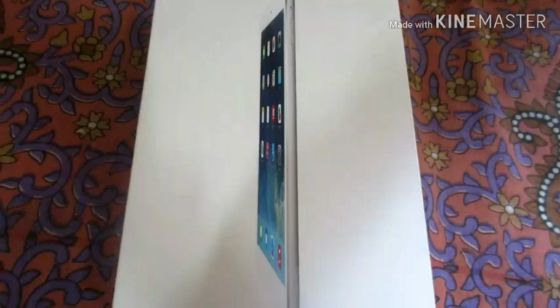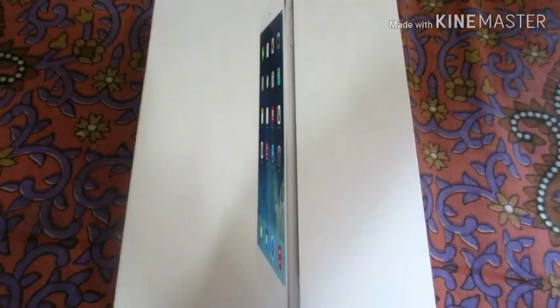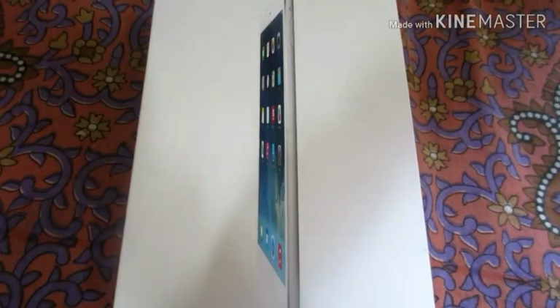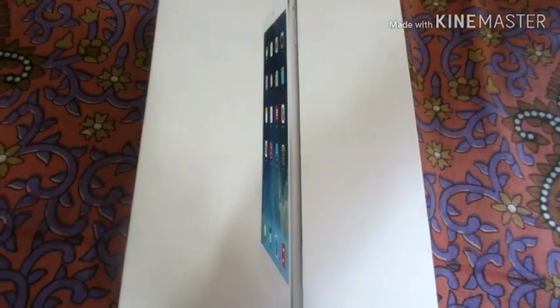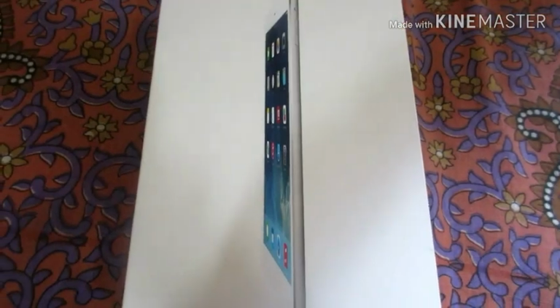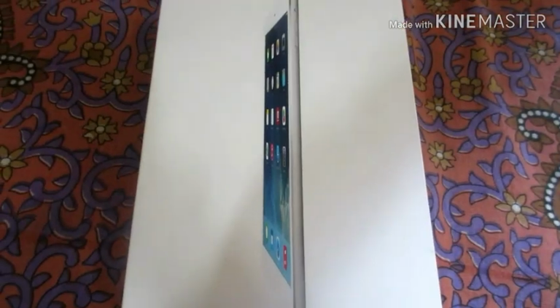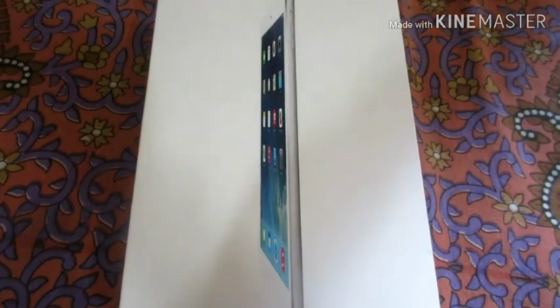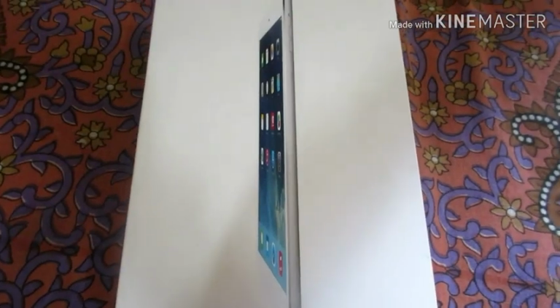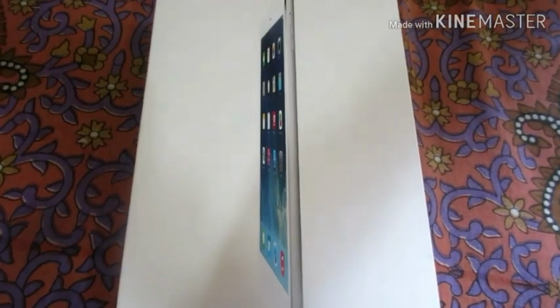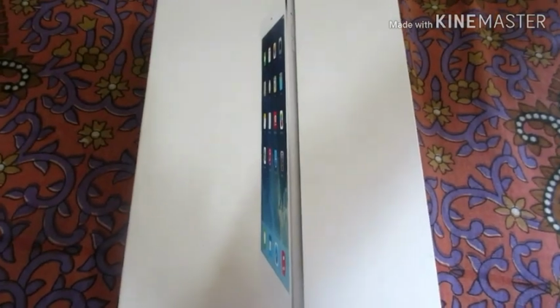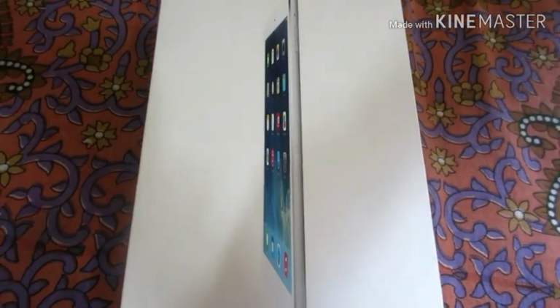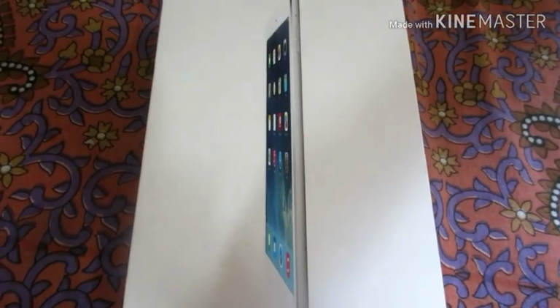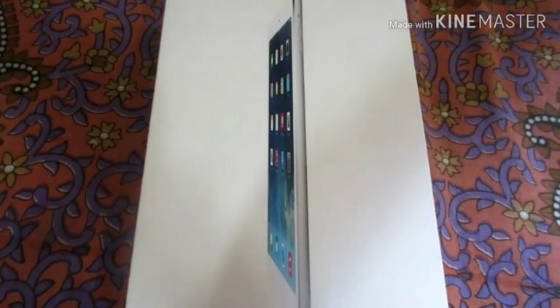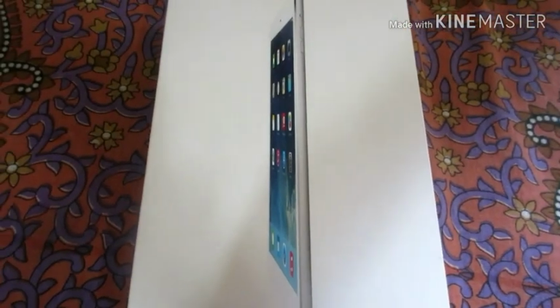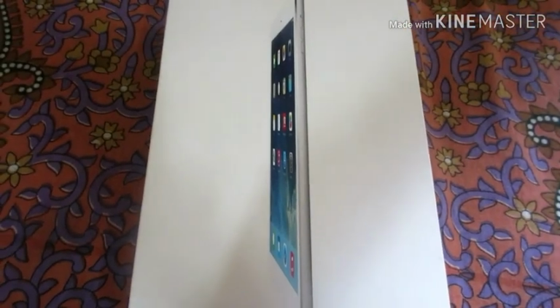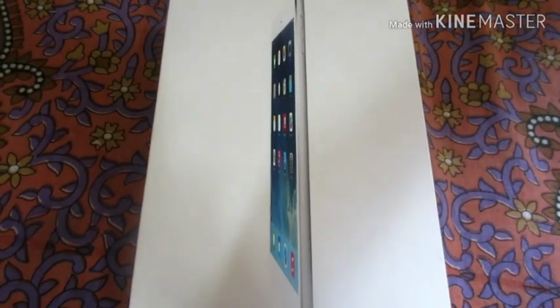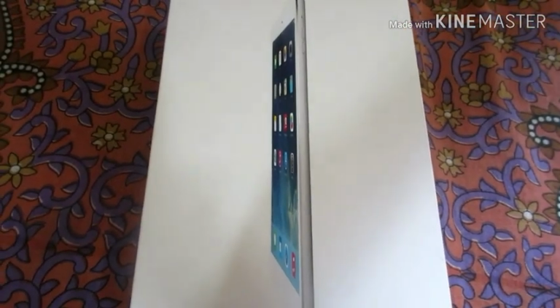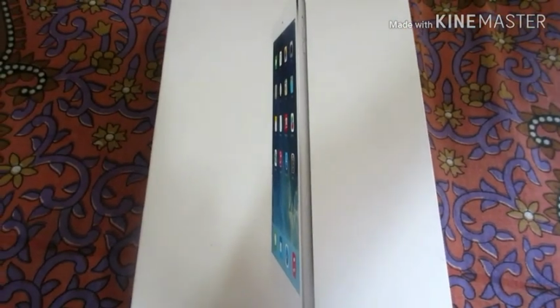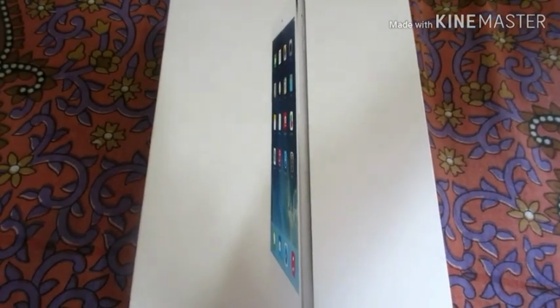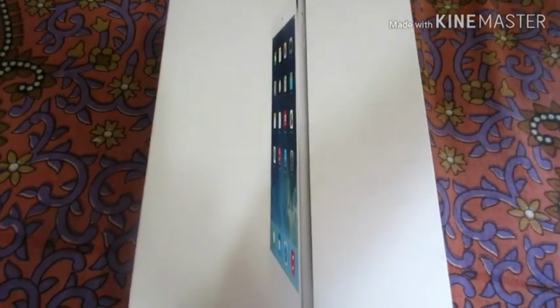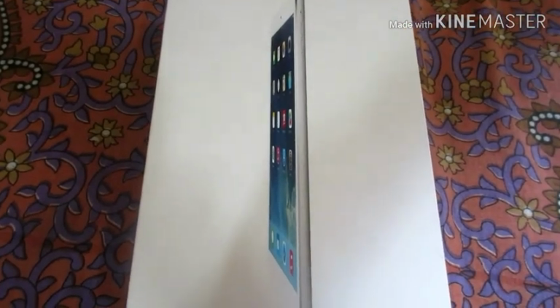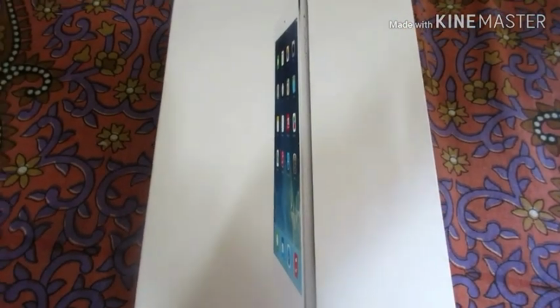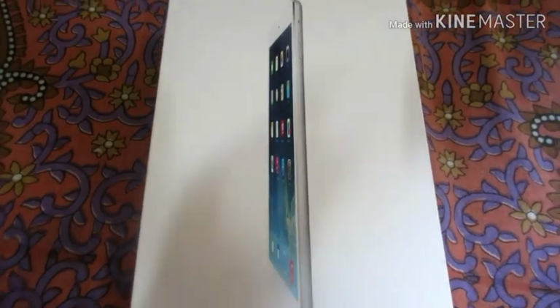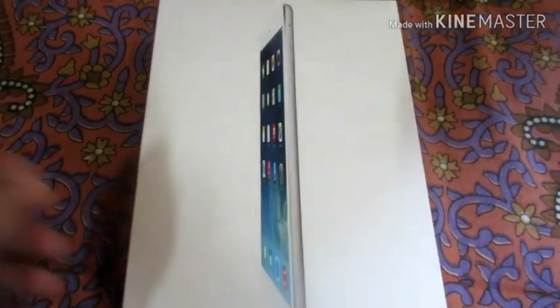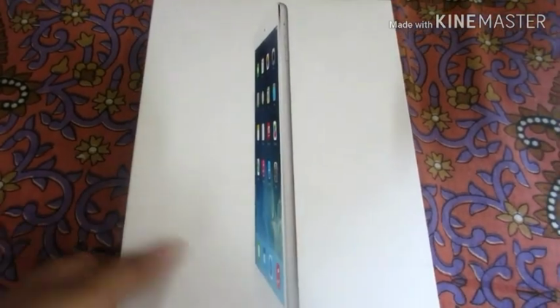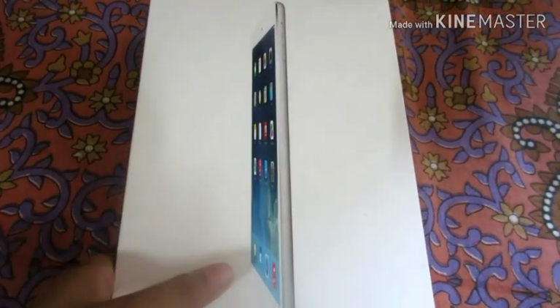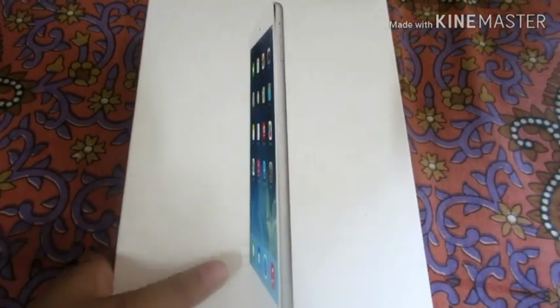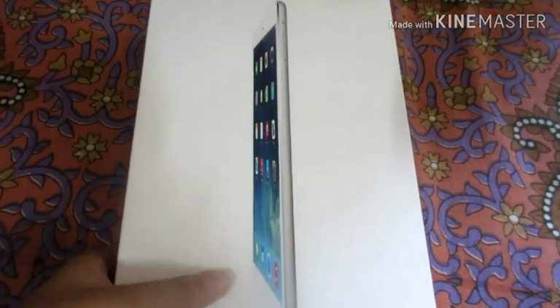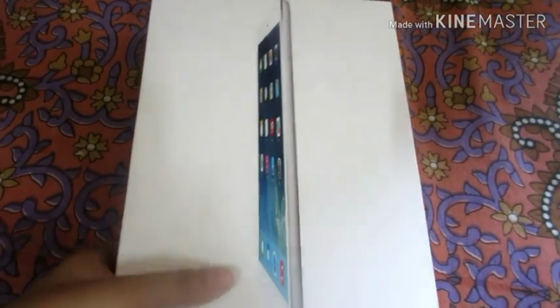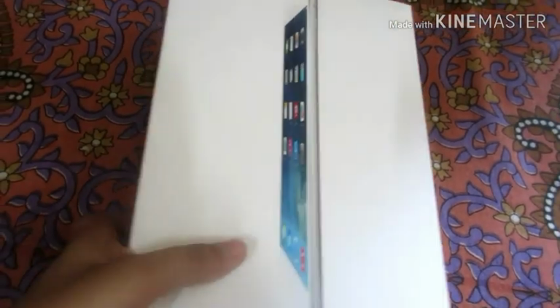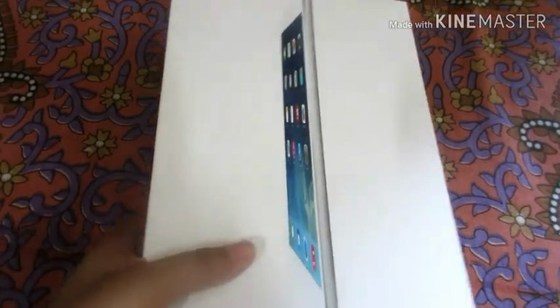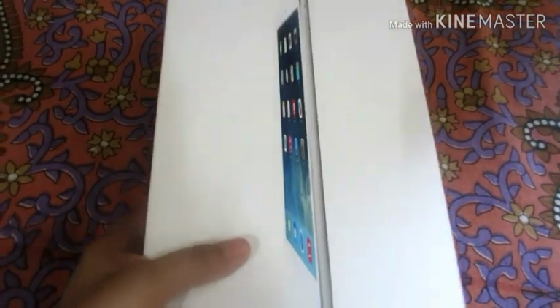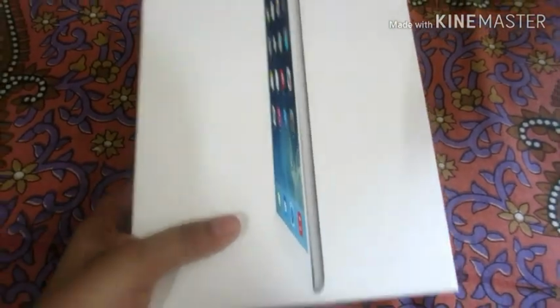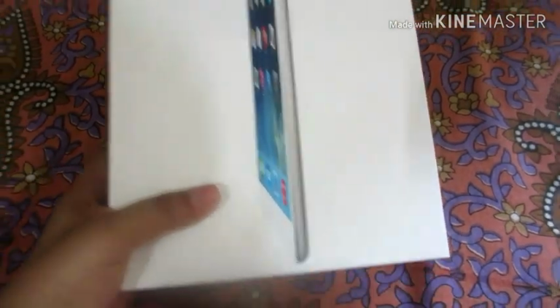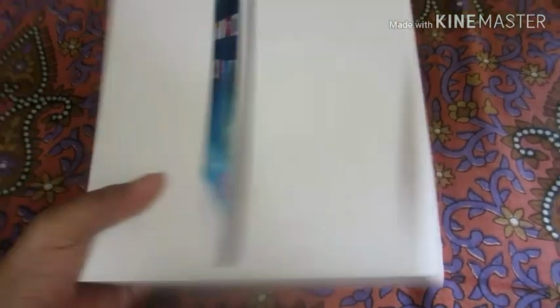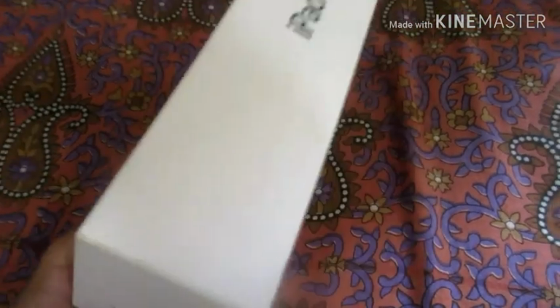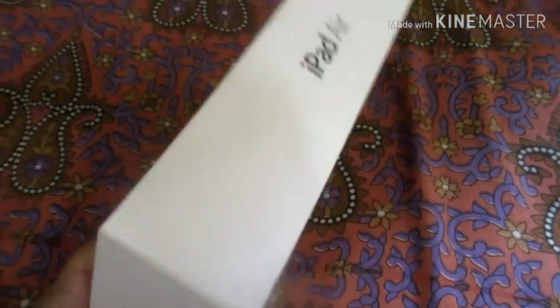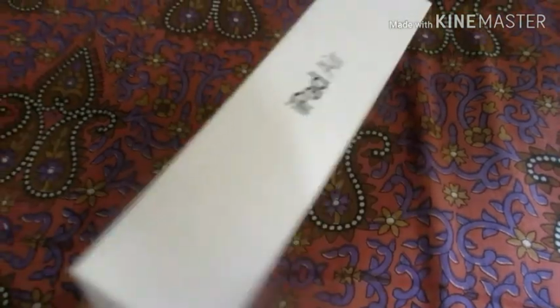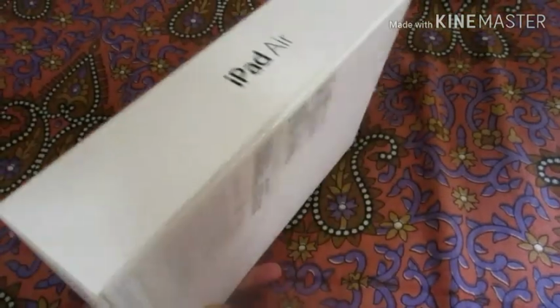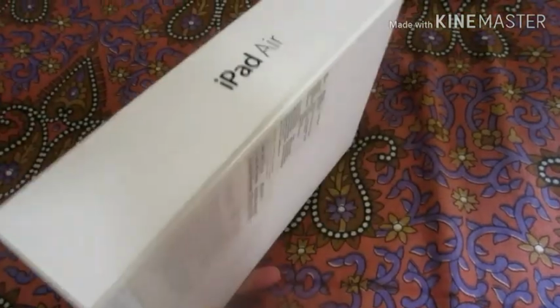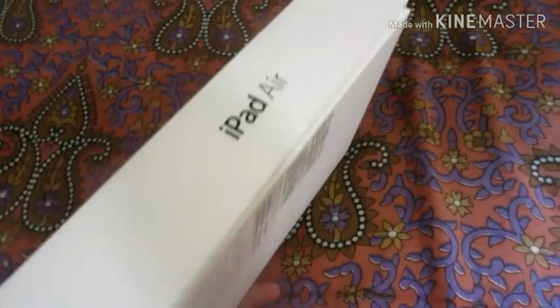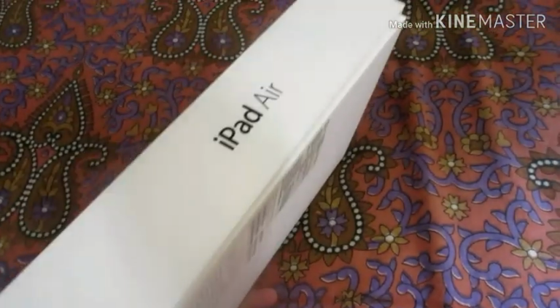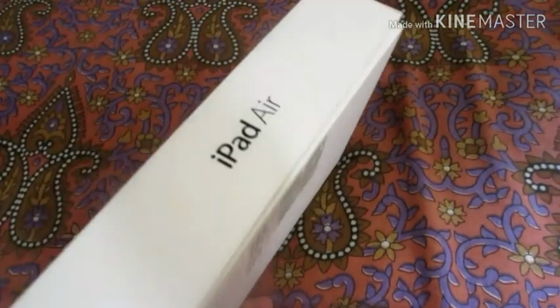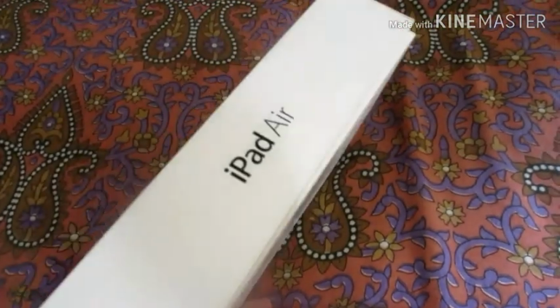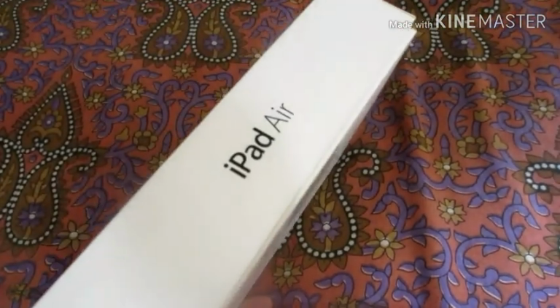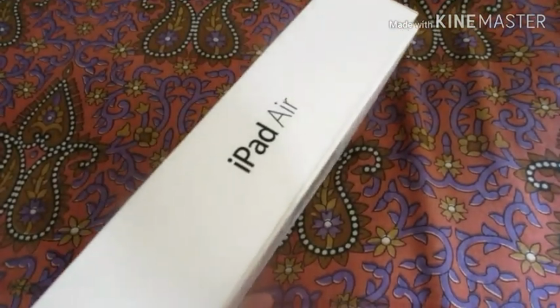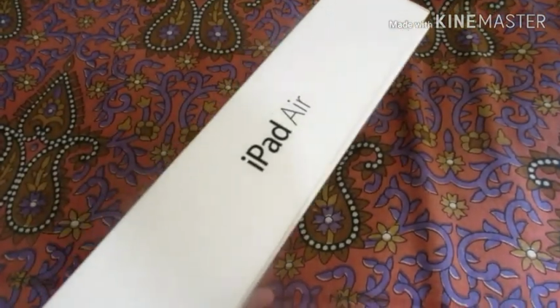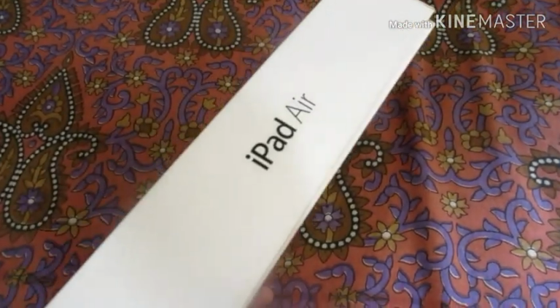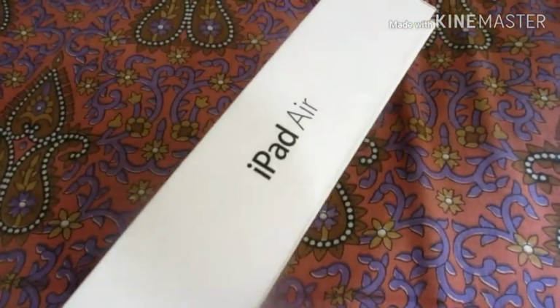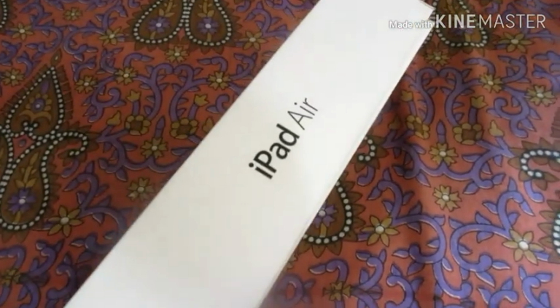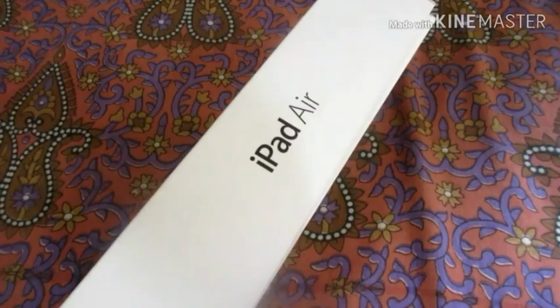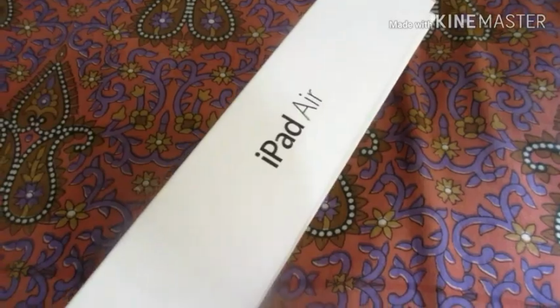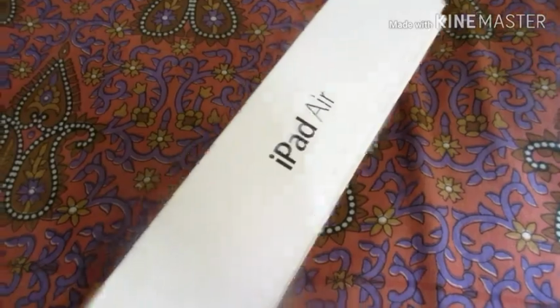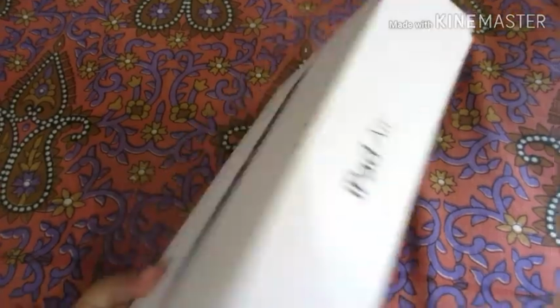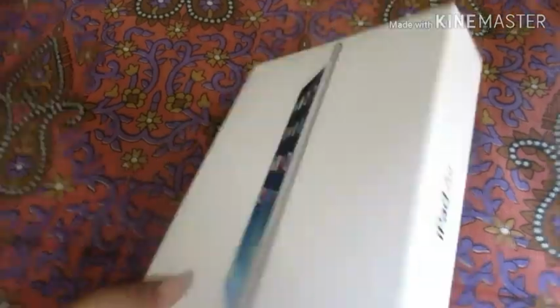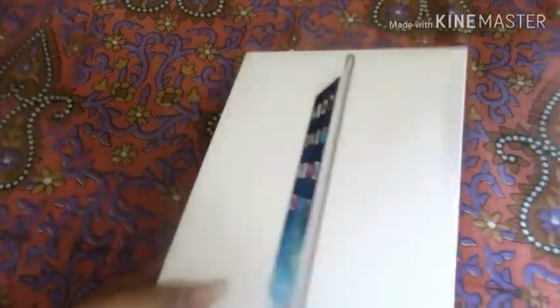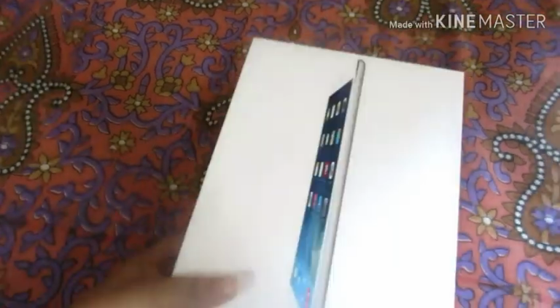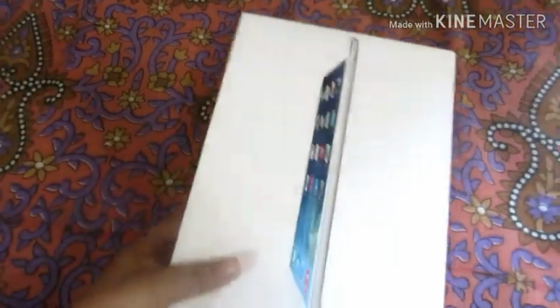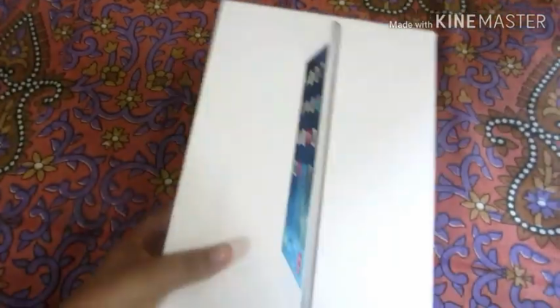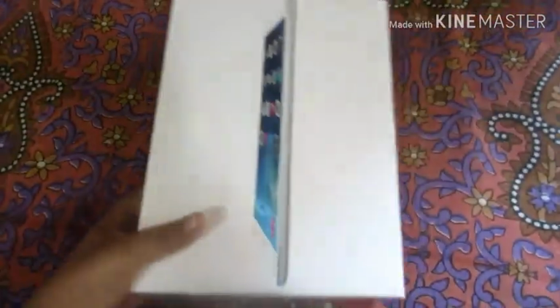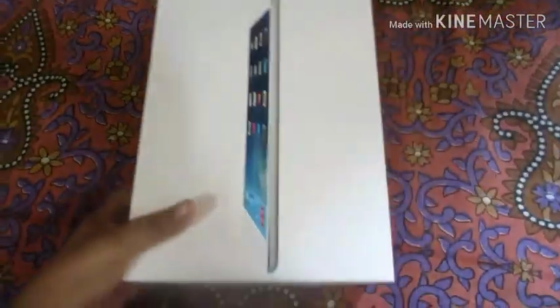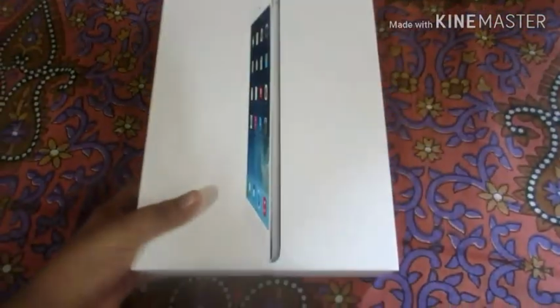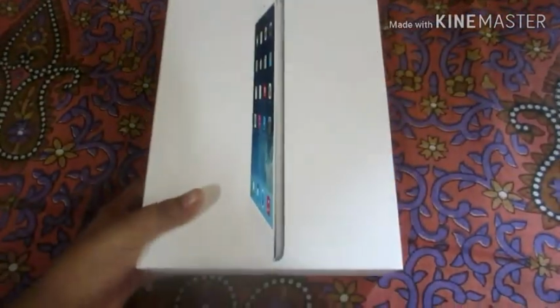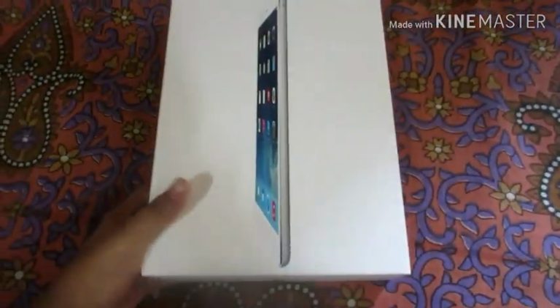Hello guys, welcome to another video and today we will unbox the iPad Air. So let's start.